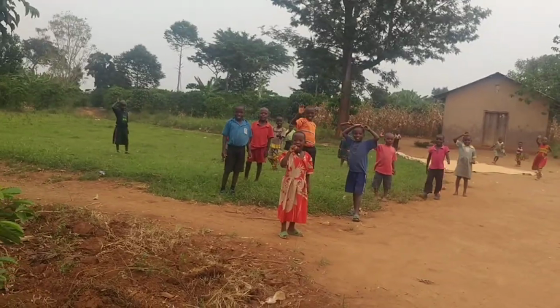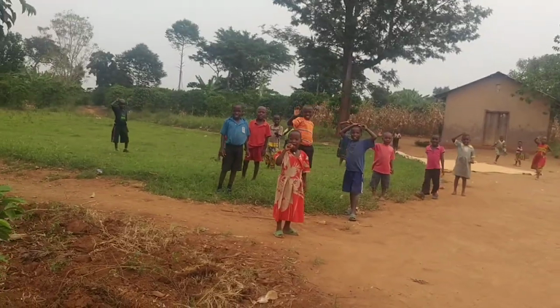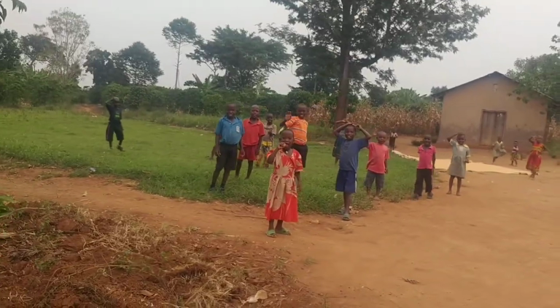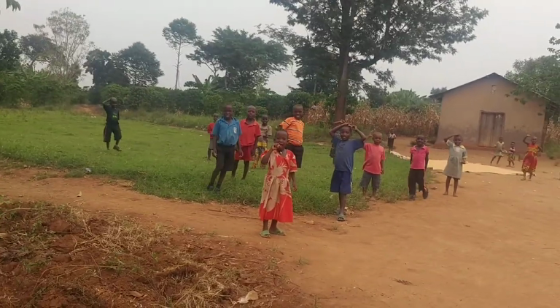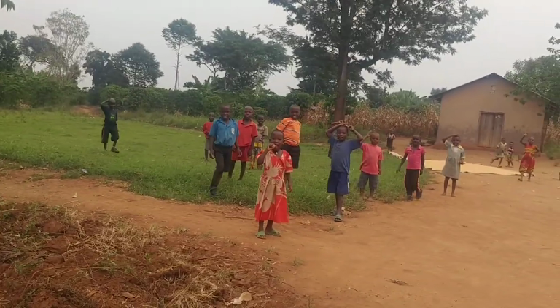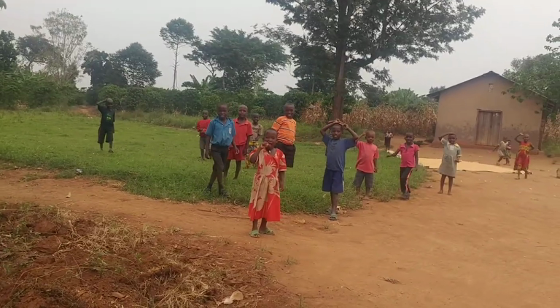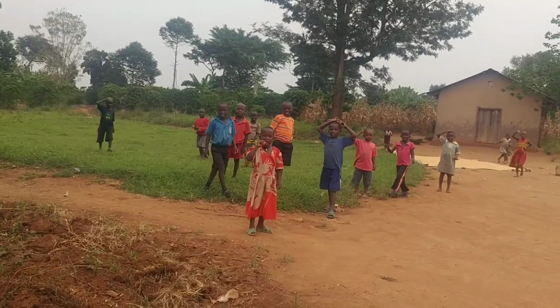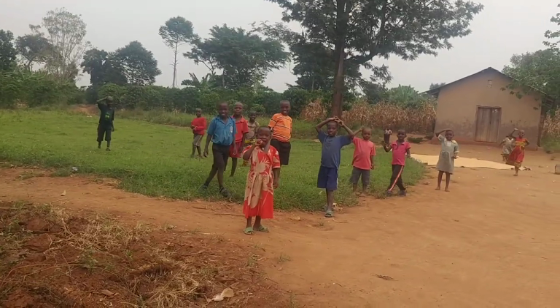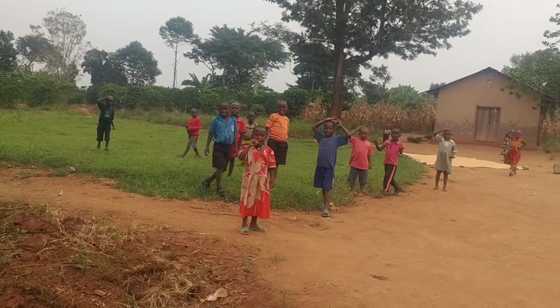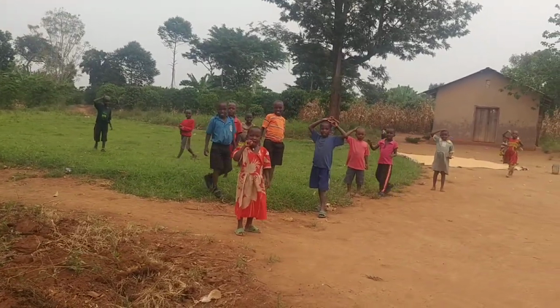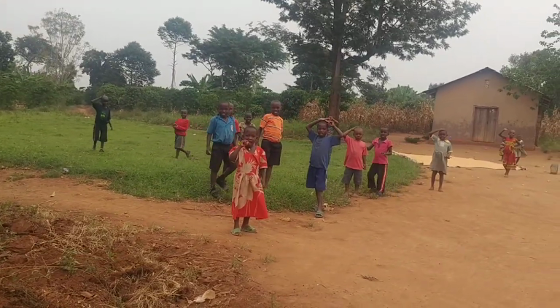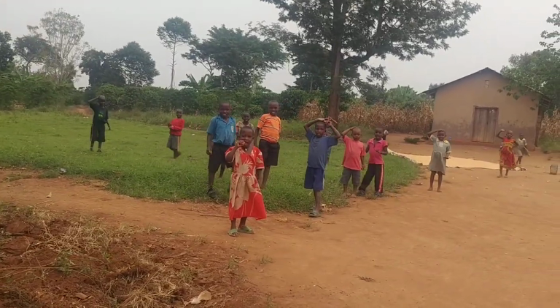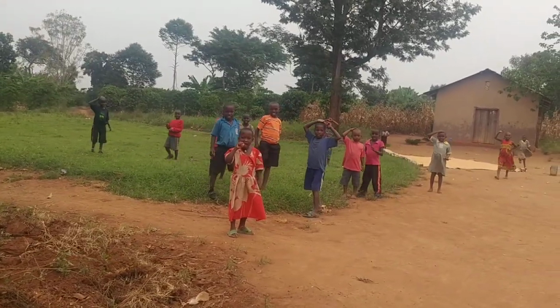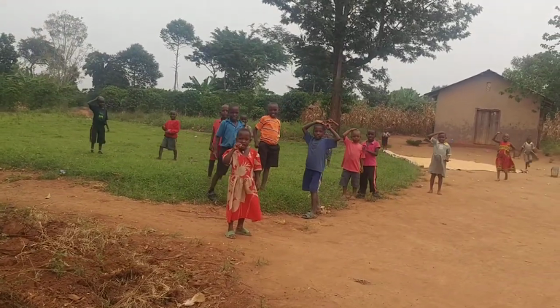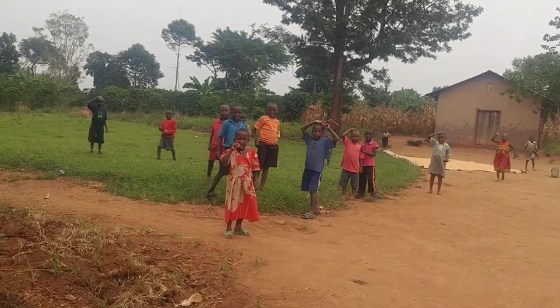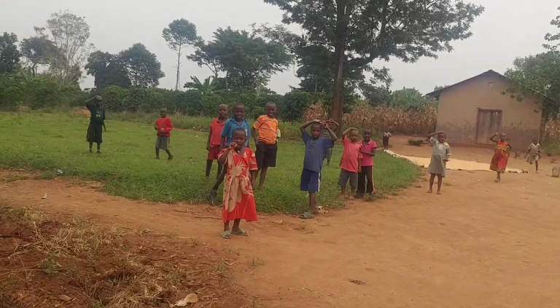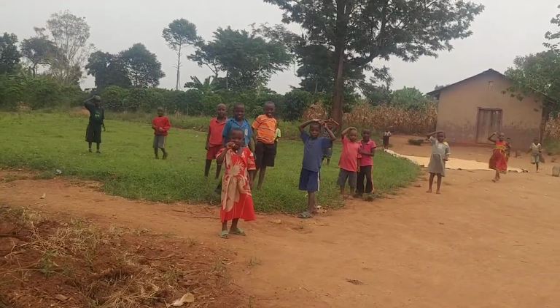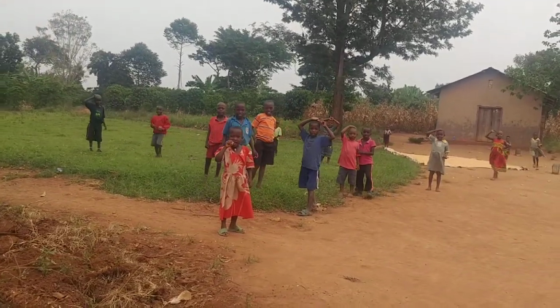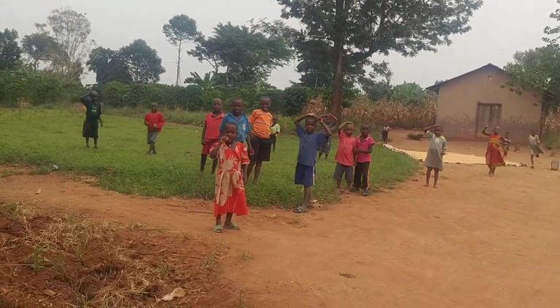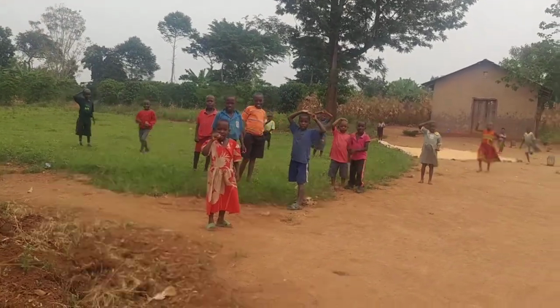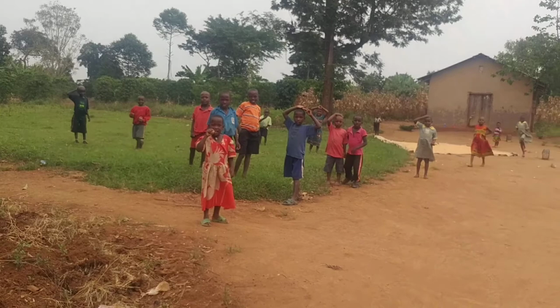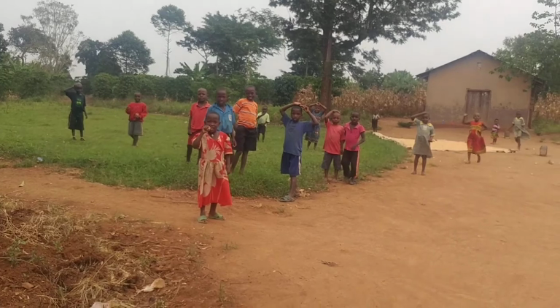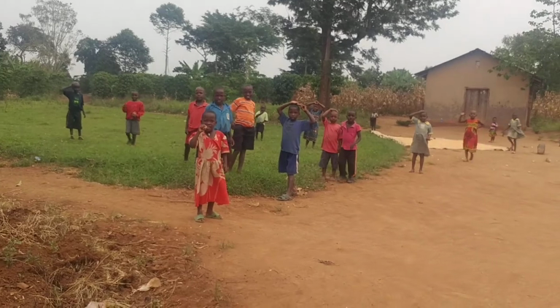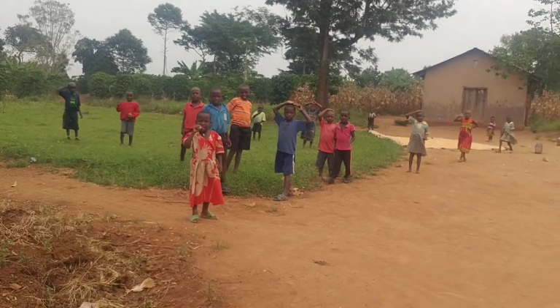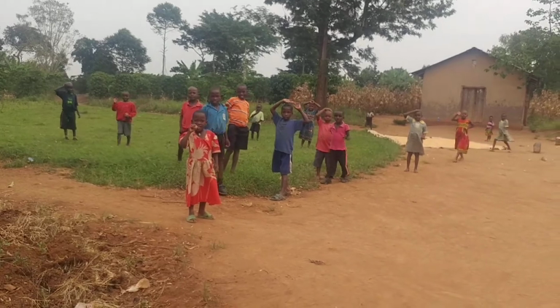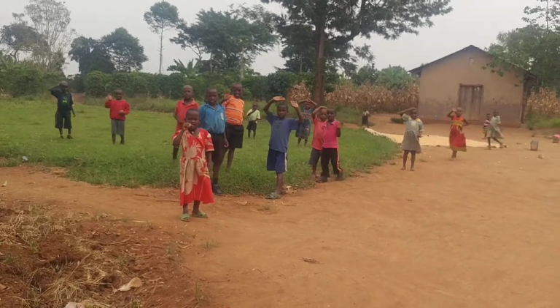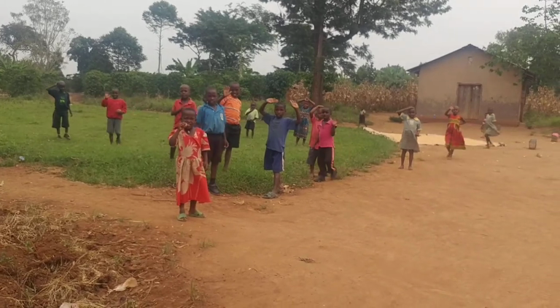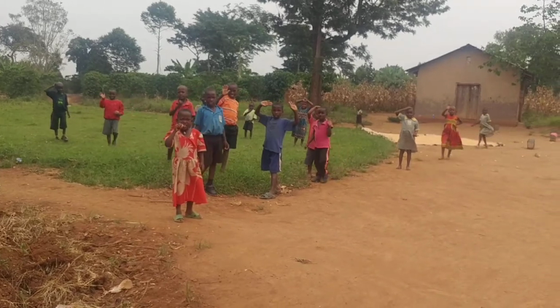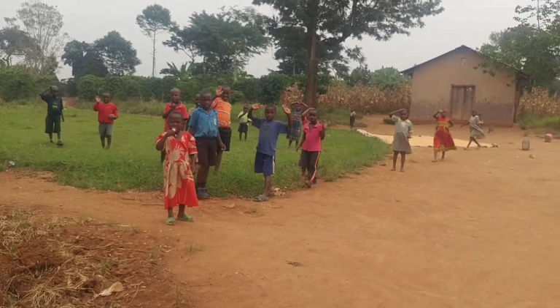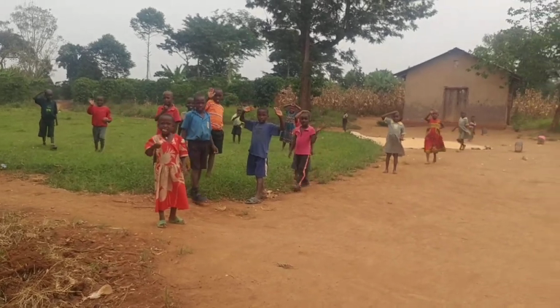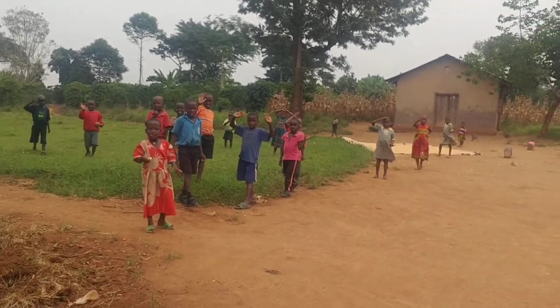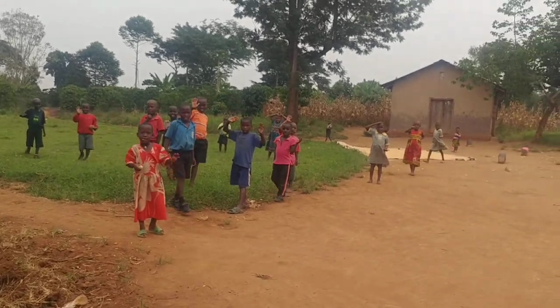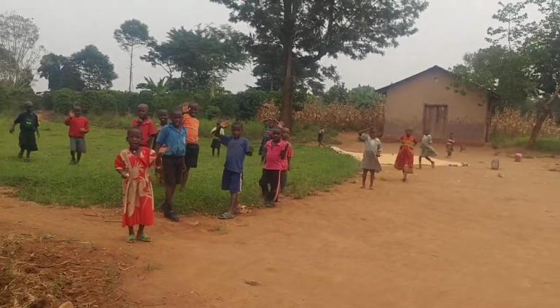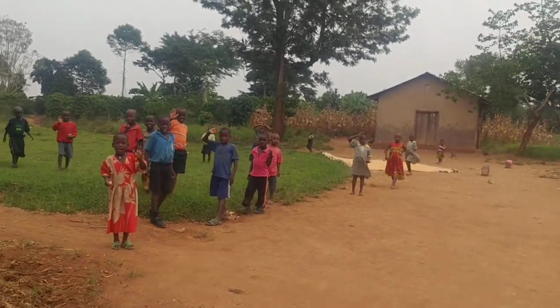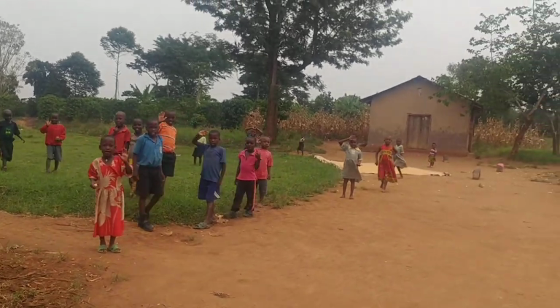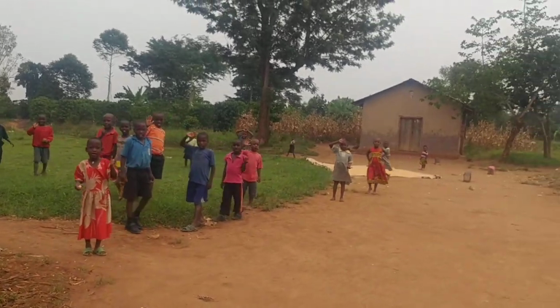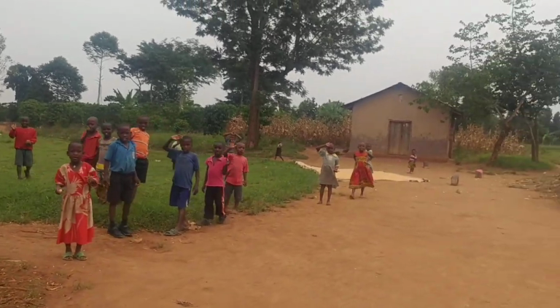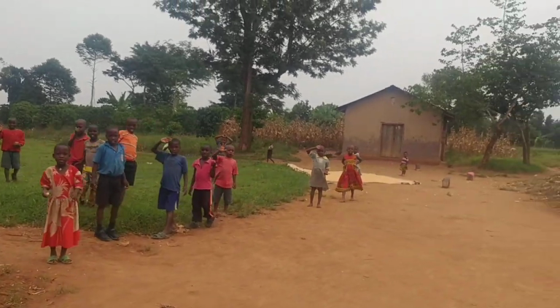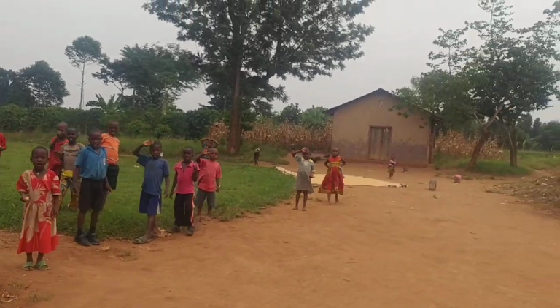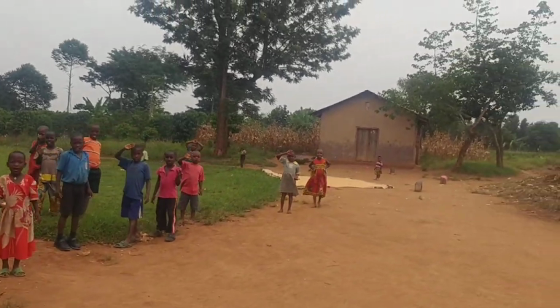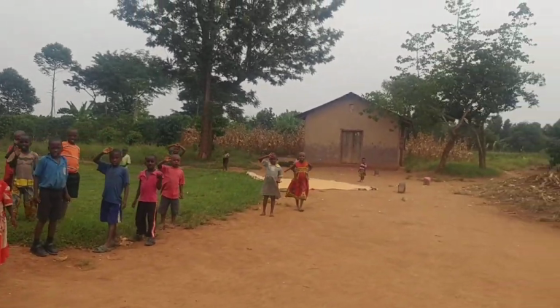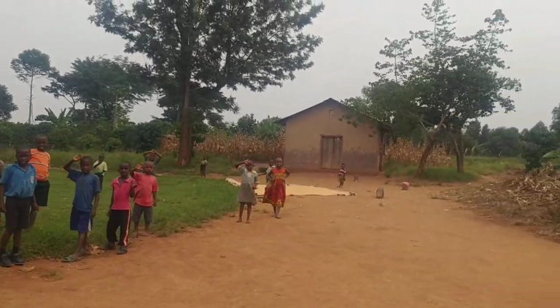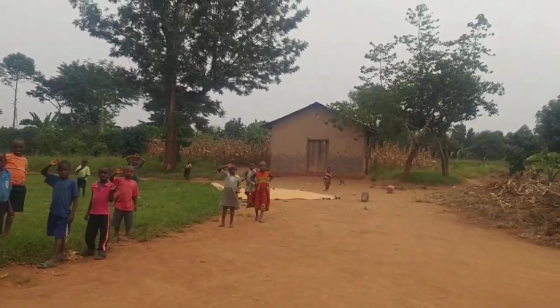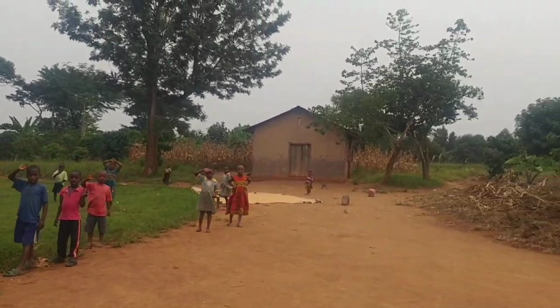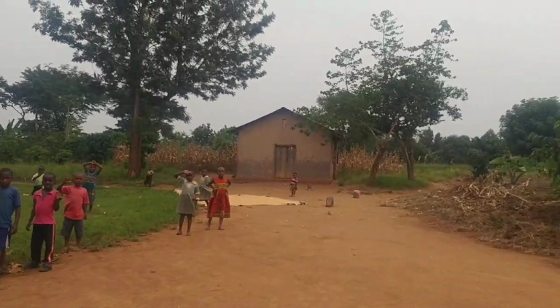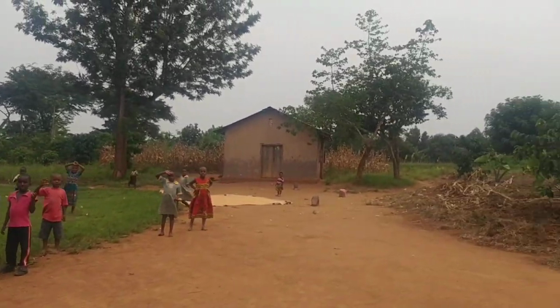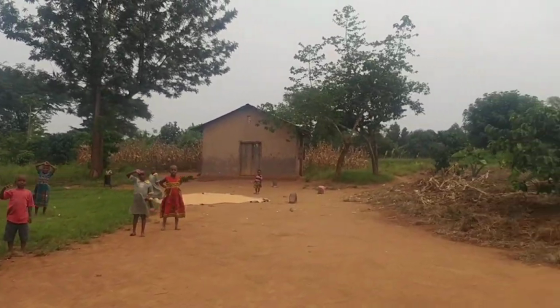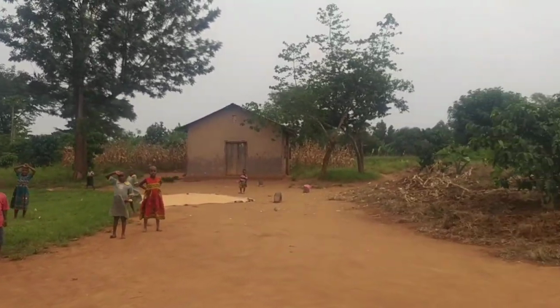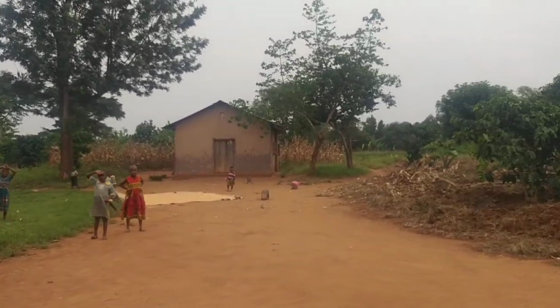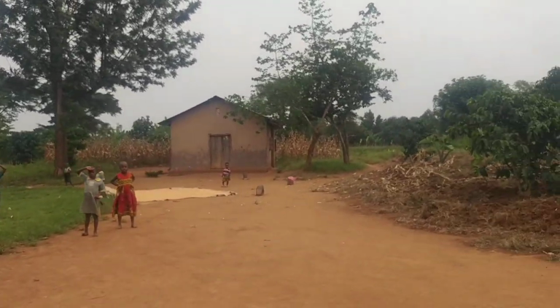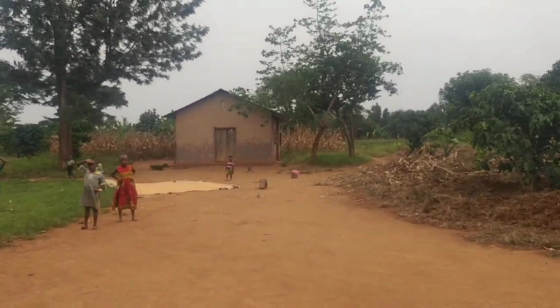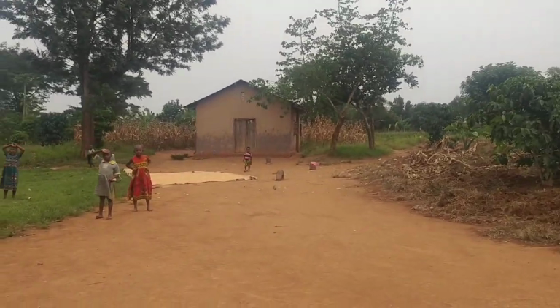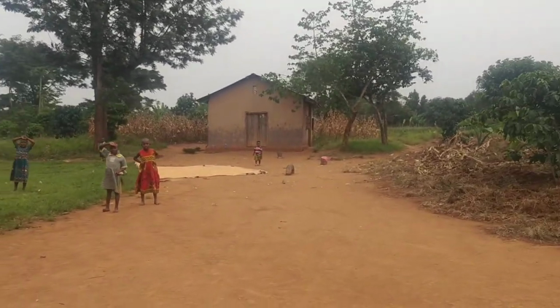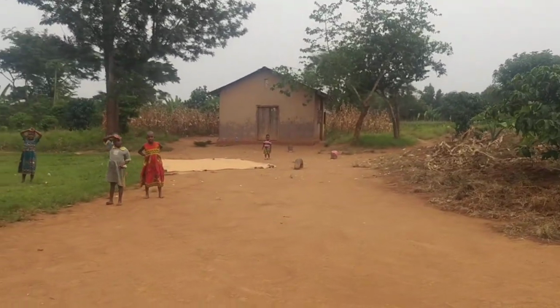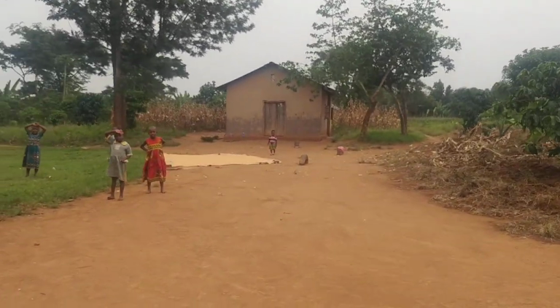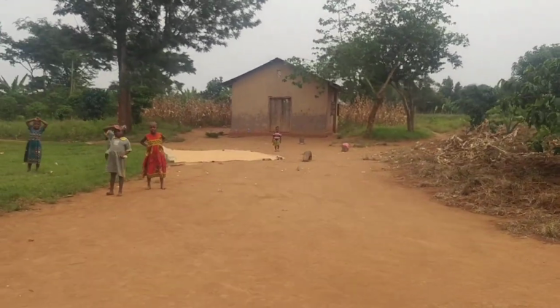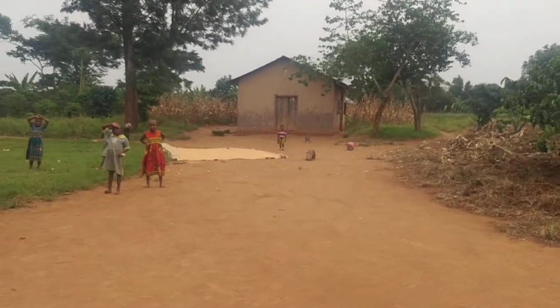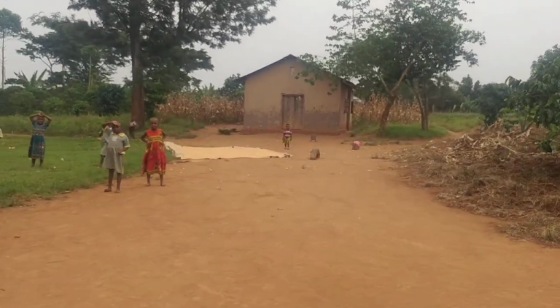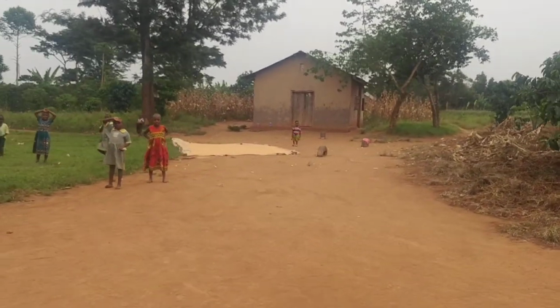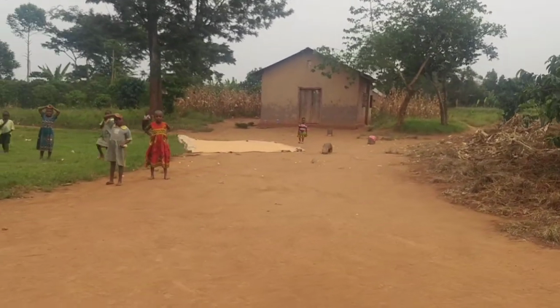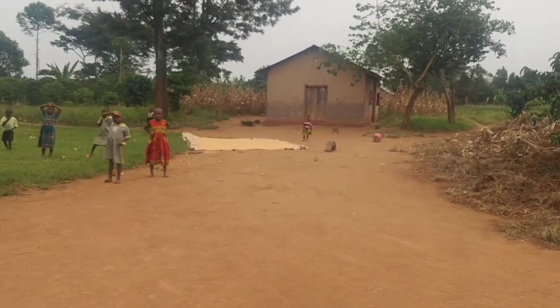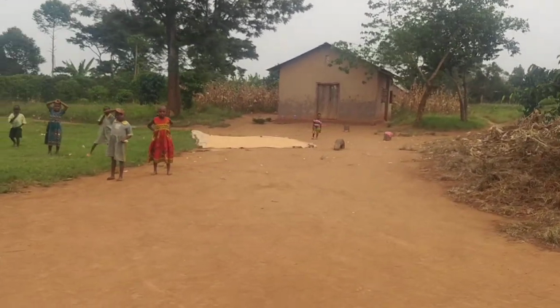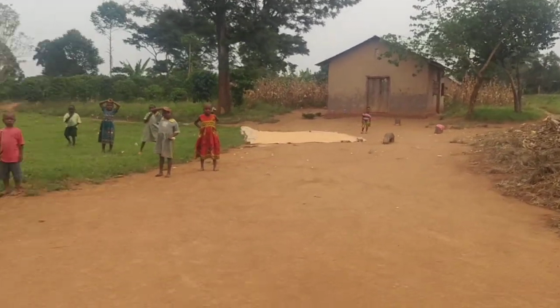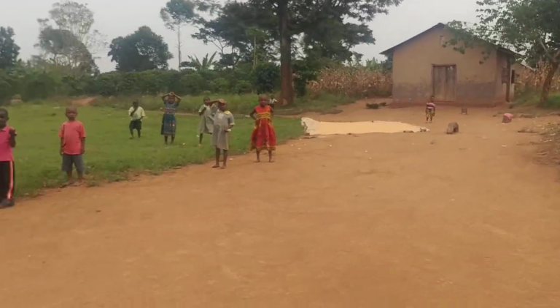And somebody got out of school. And there's corn drying on the ground.